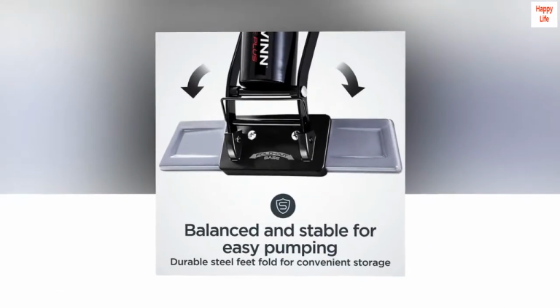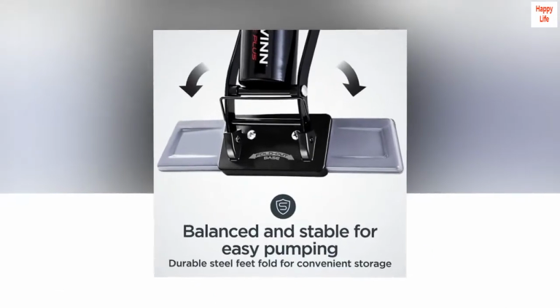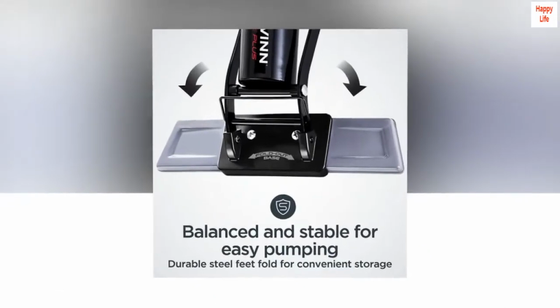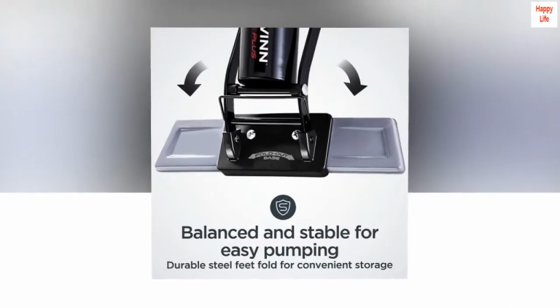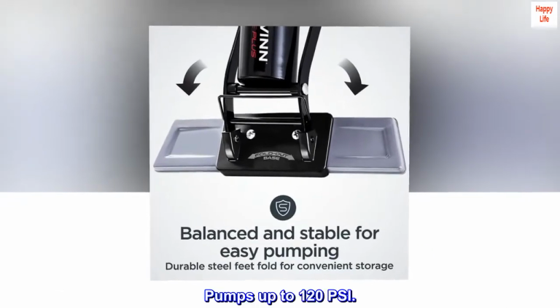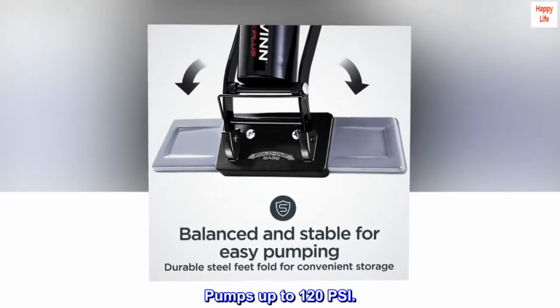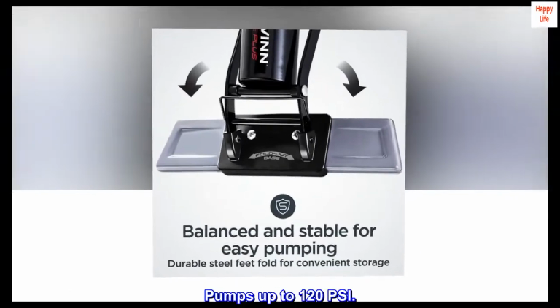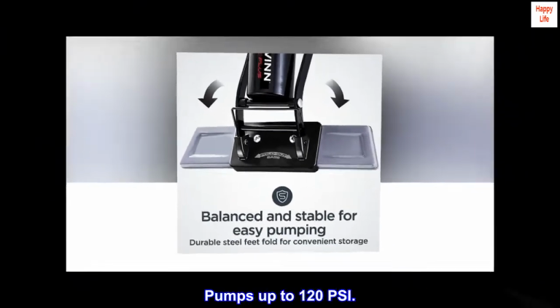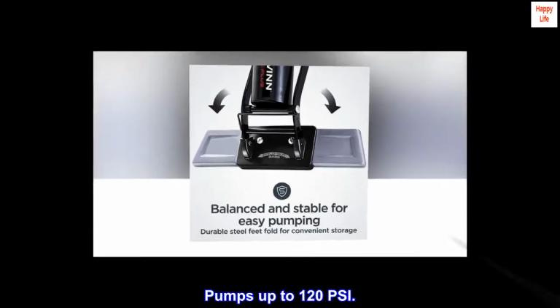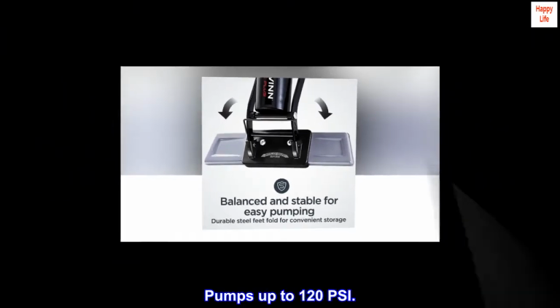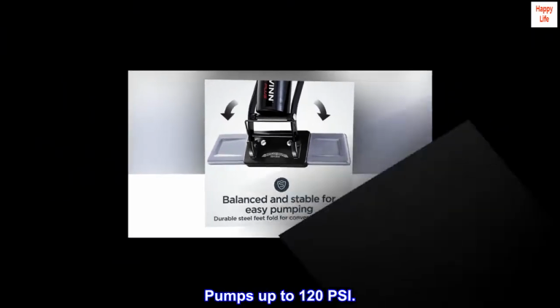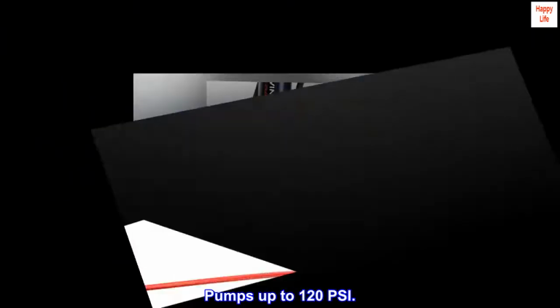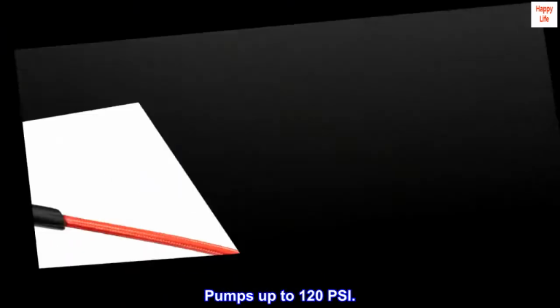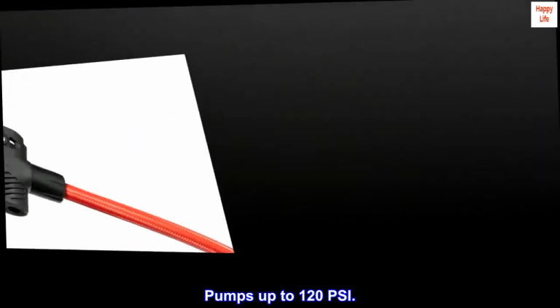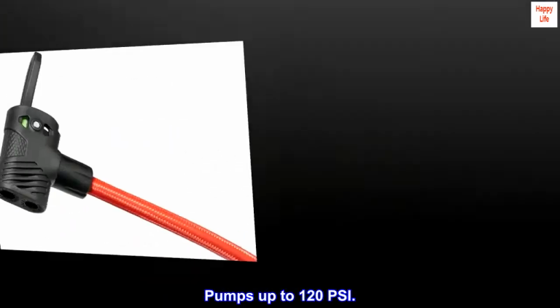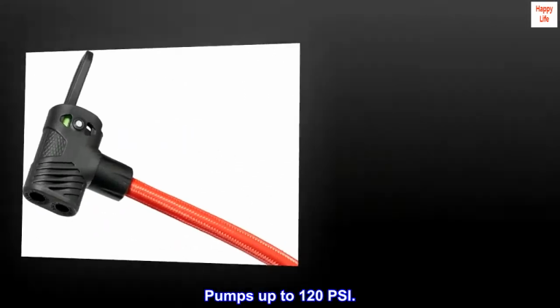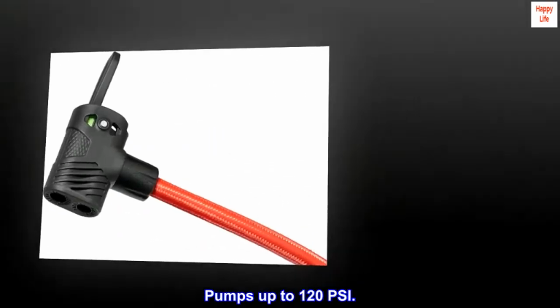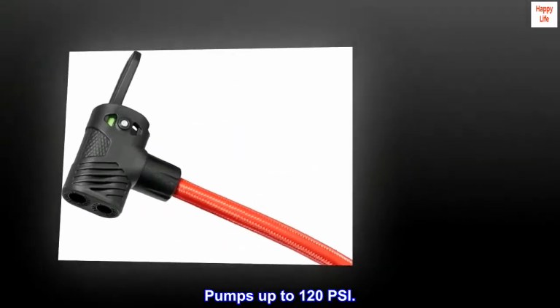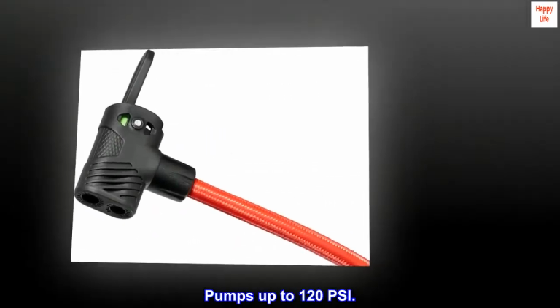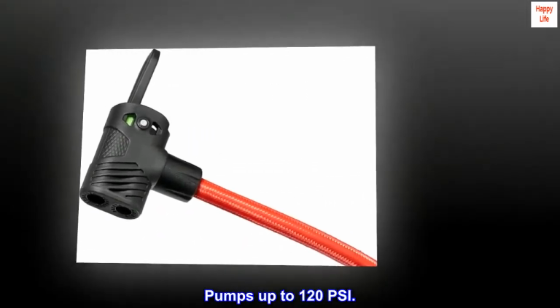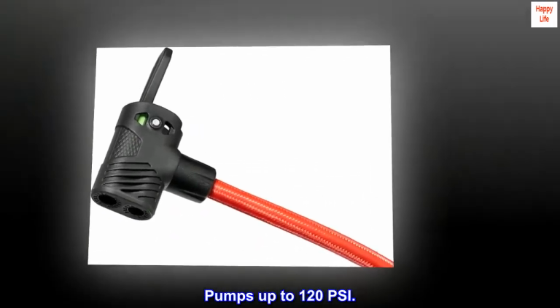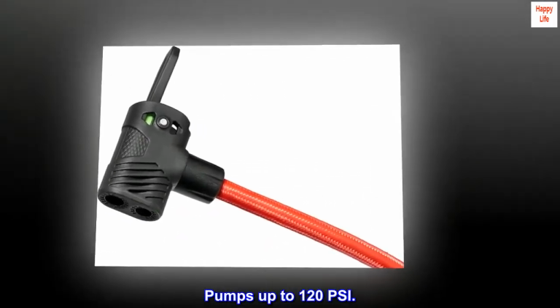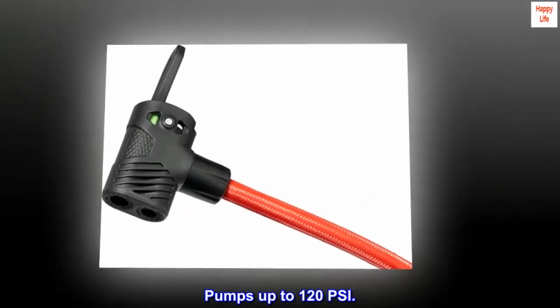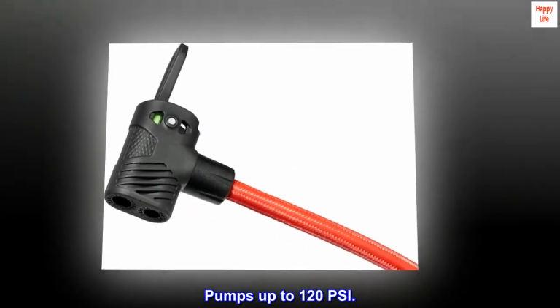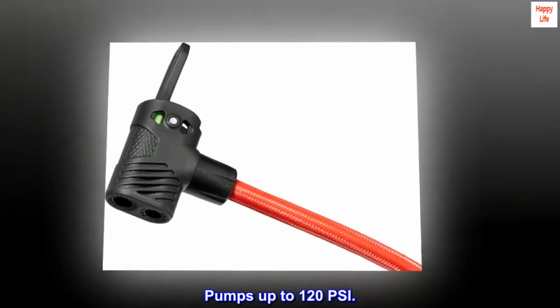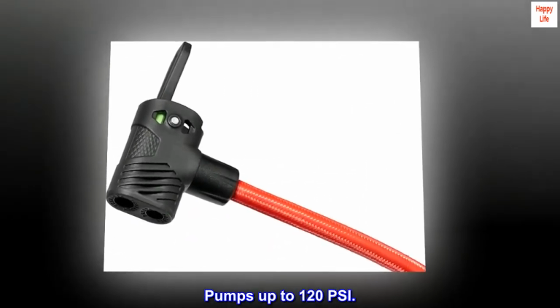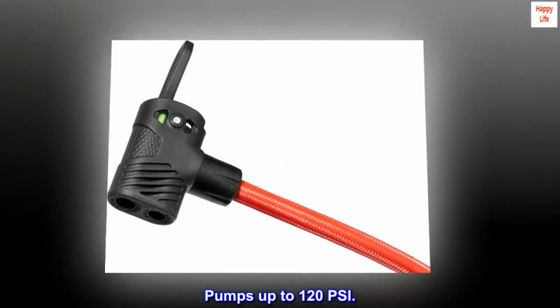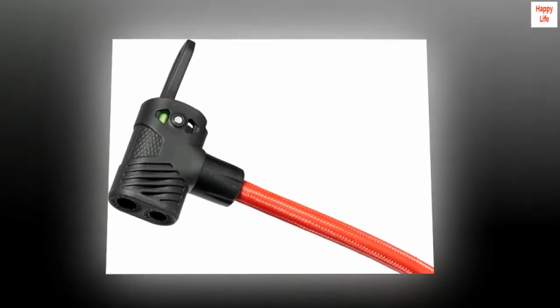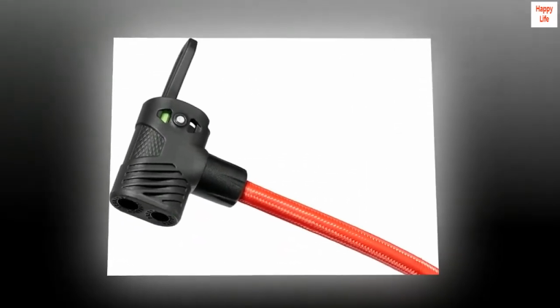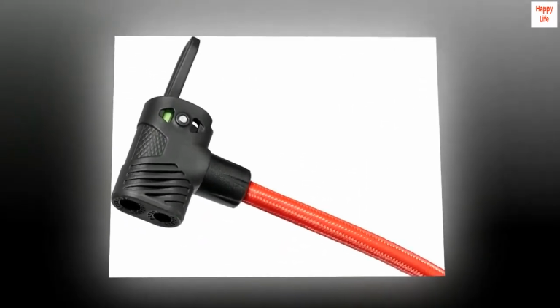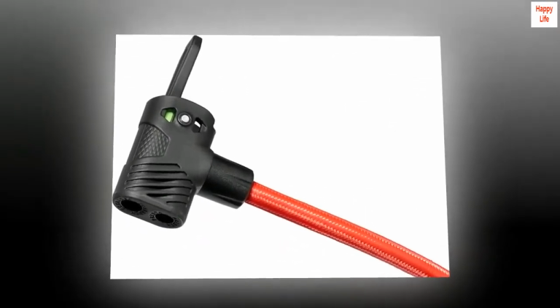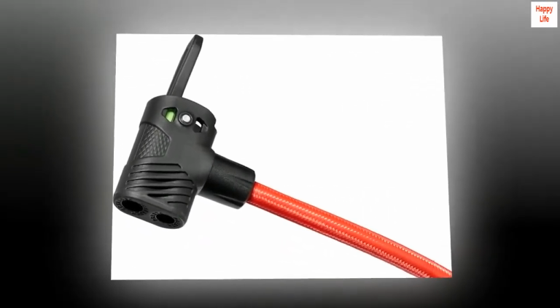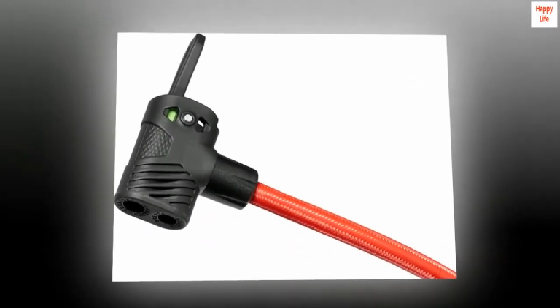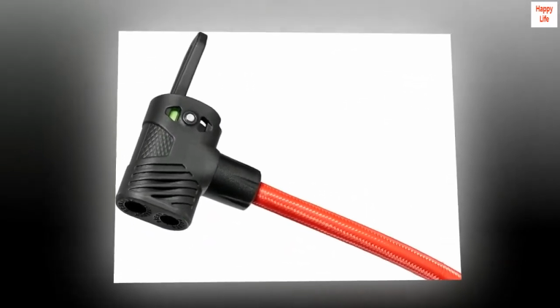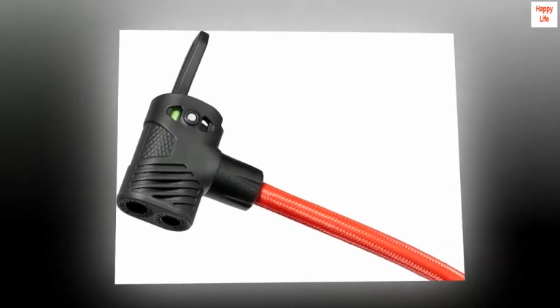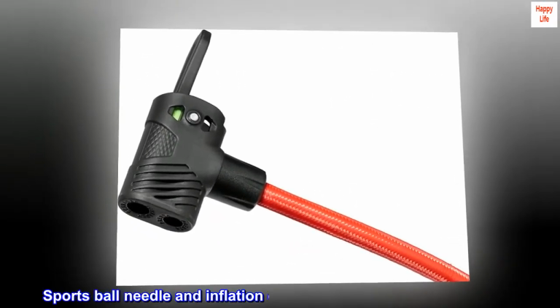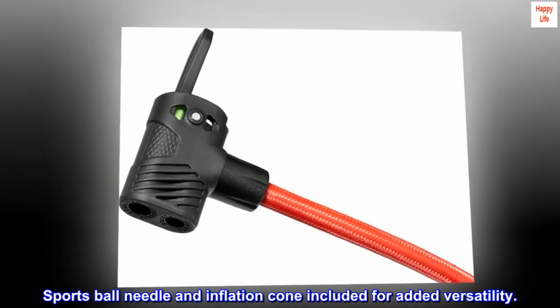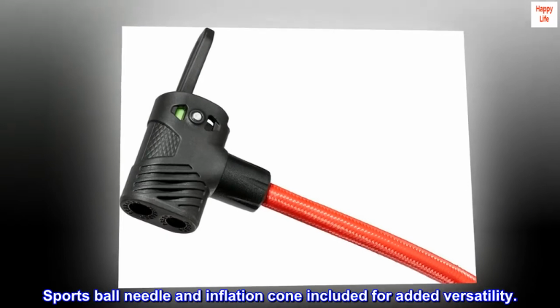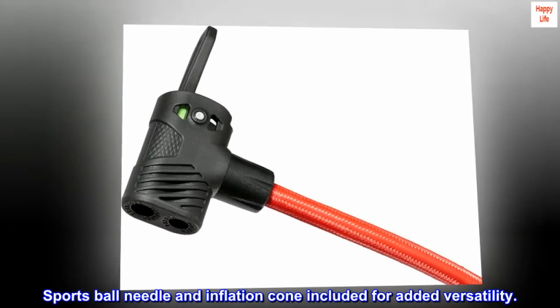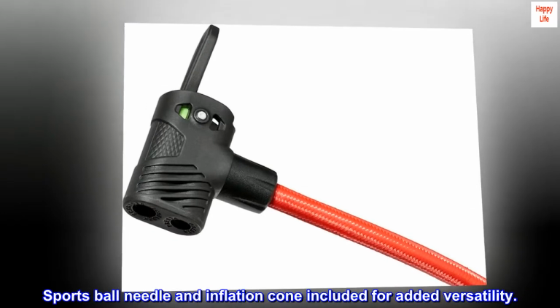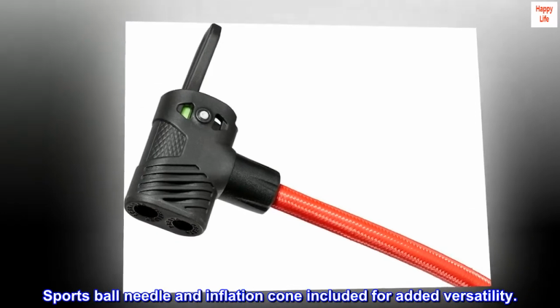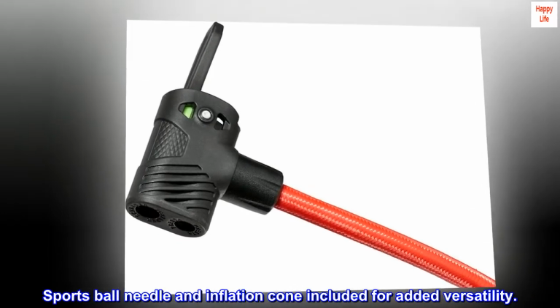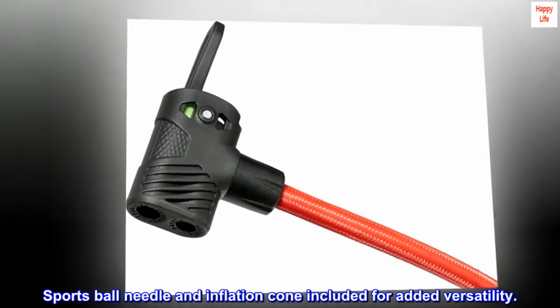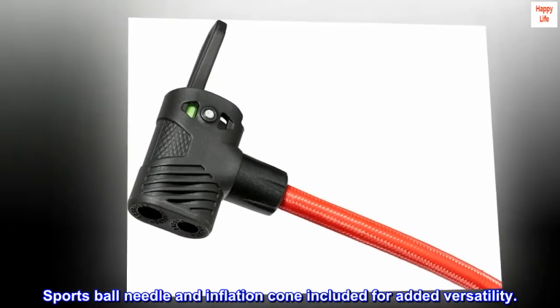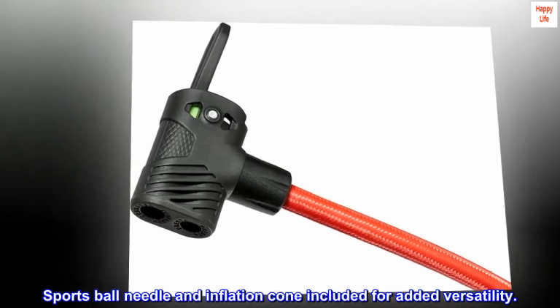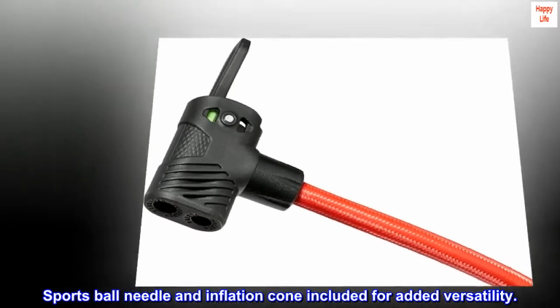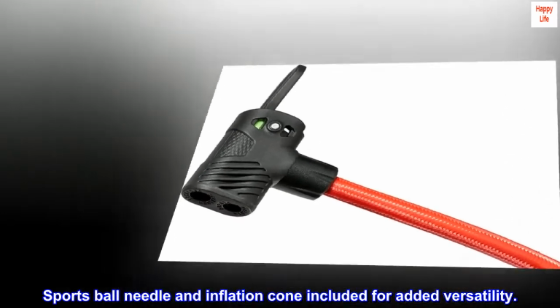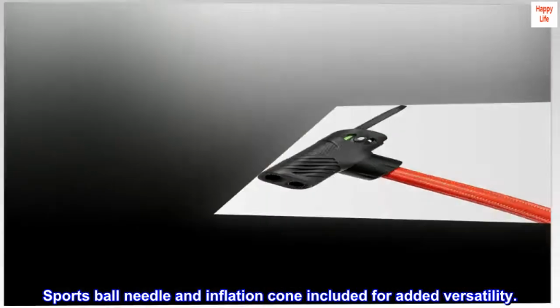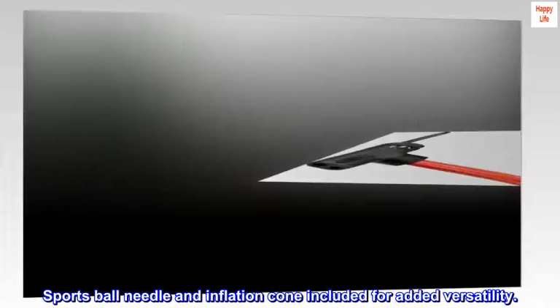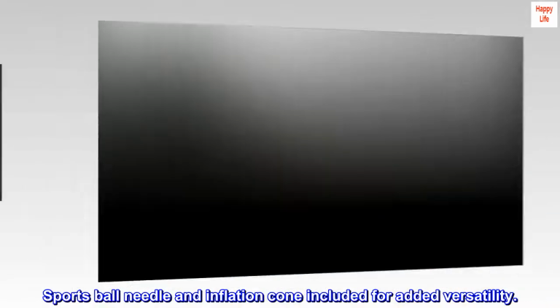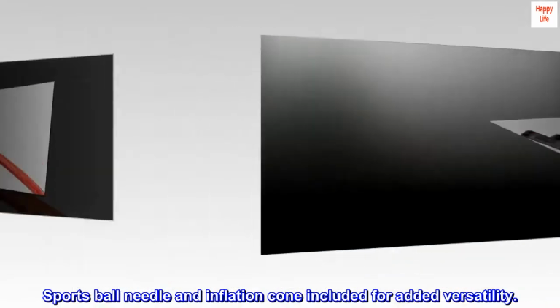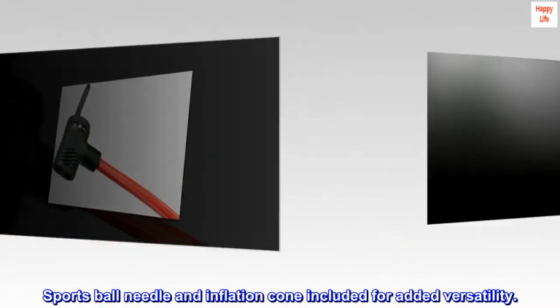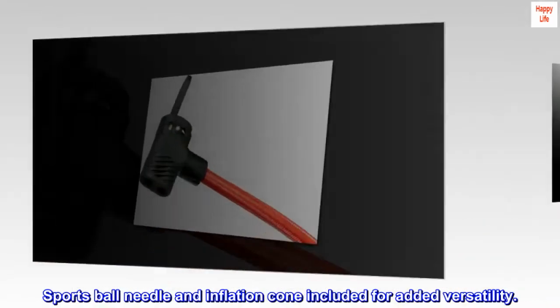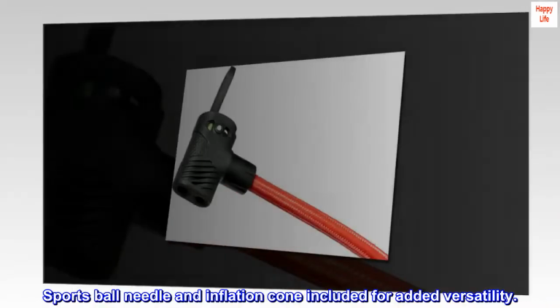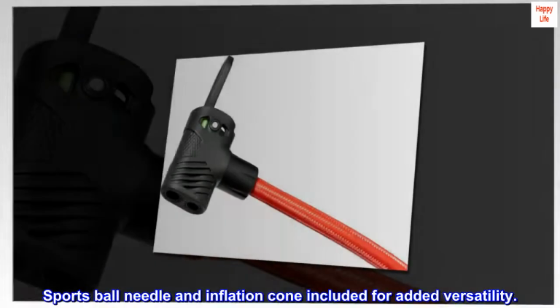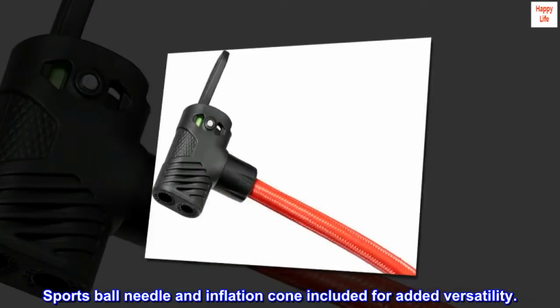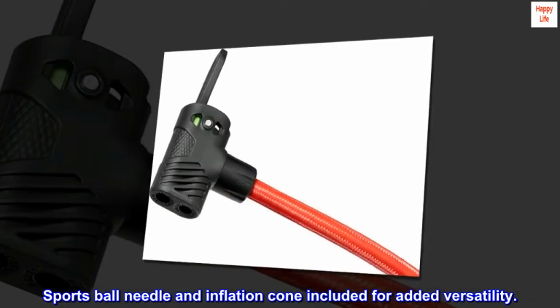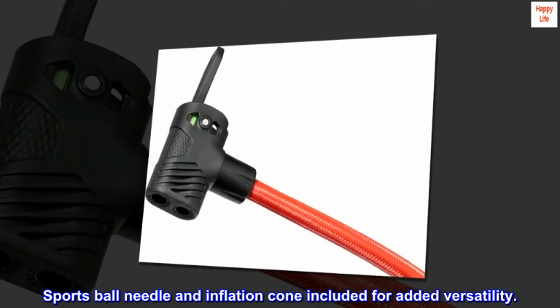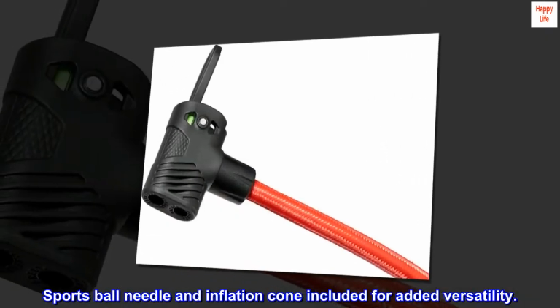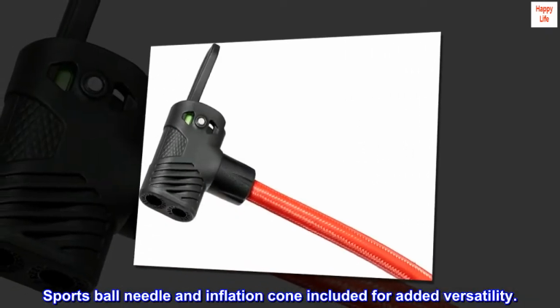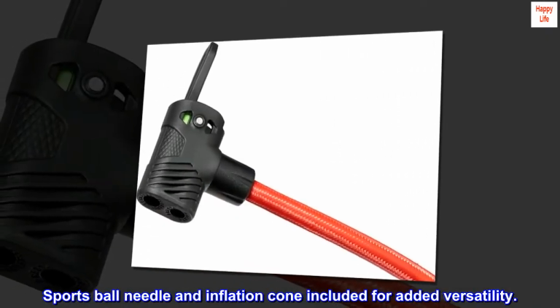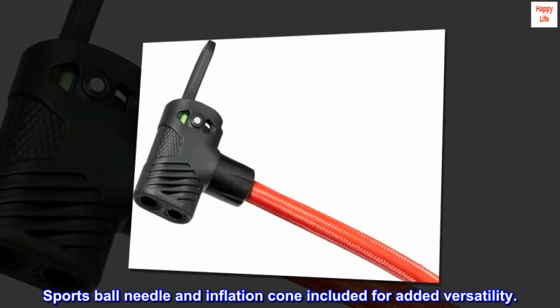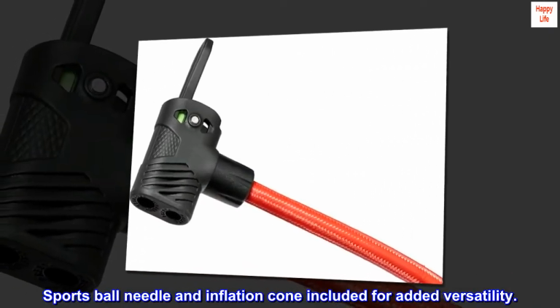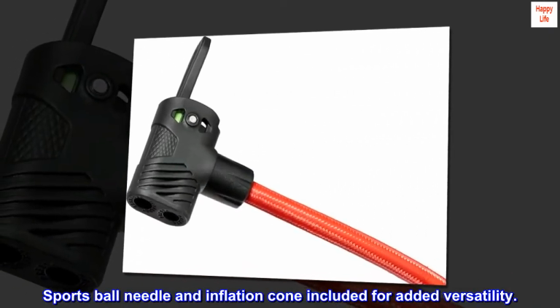Pumps up to 120 PSI. A sports ball needle and inflation cone are included for added versatility.